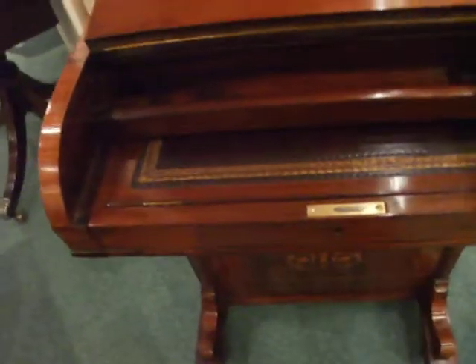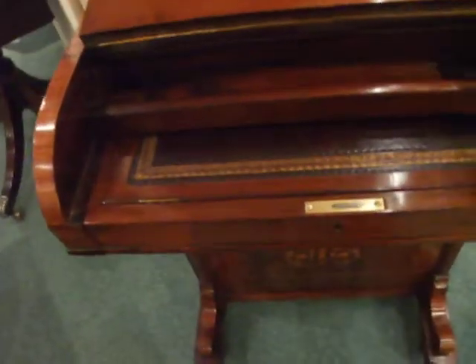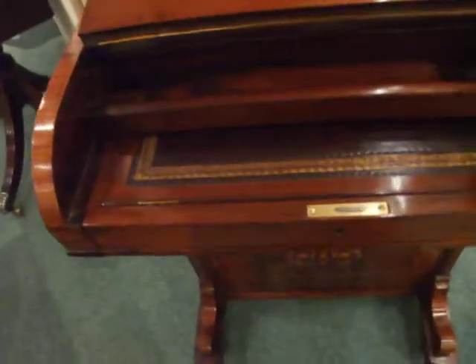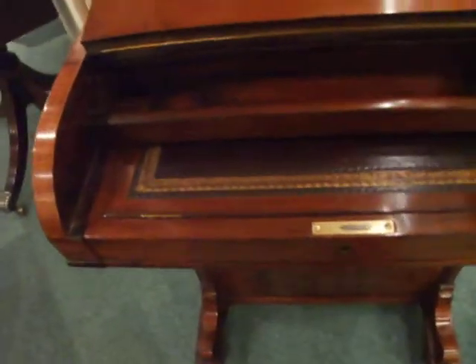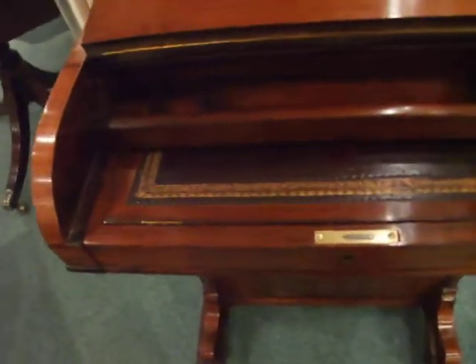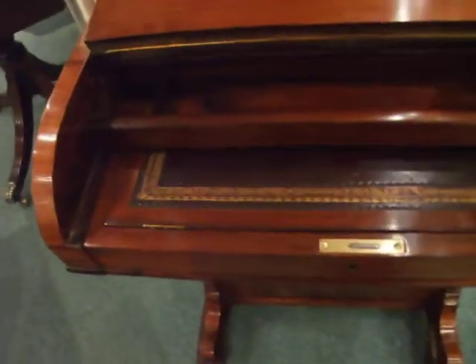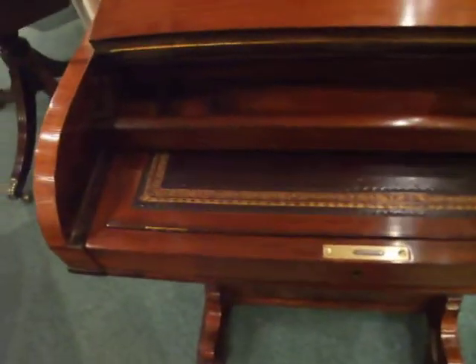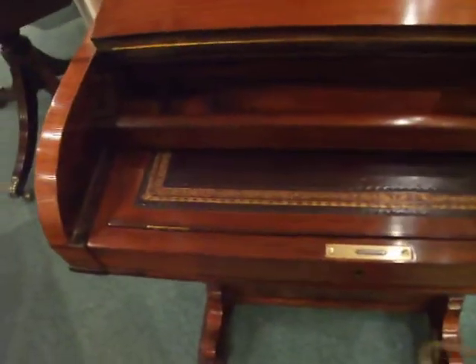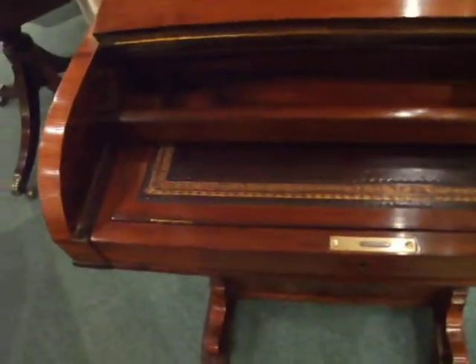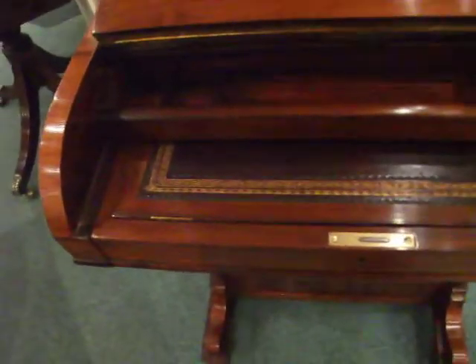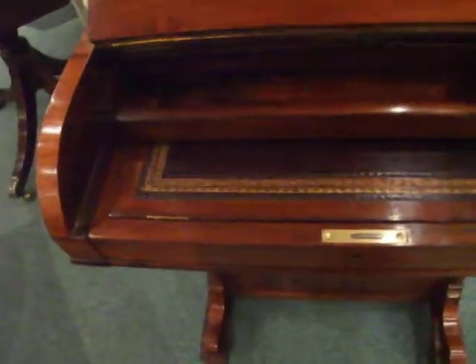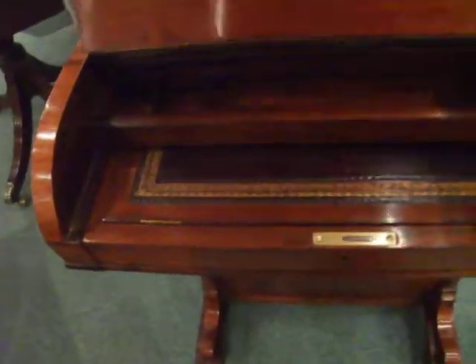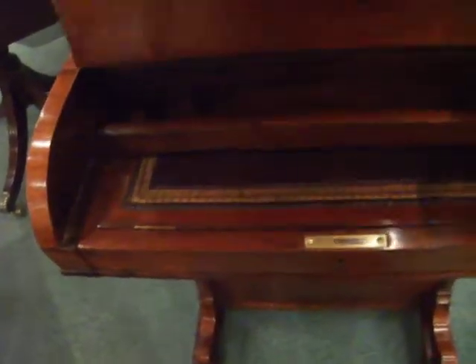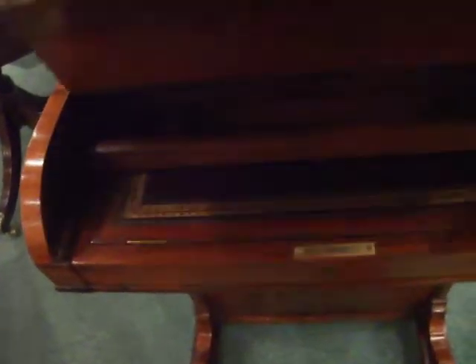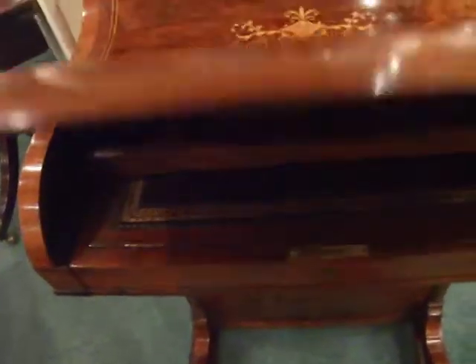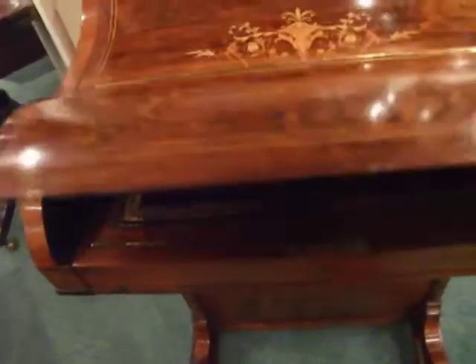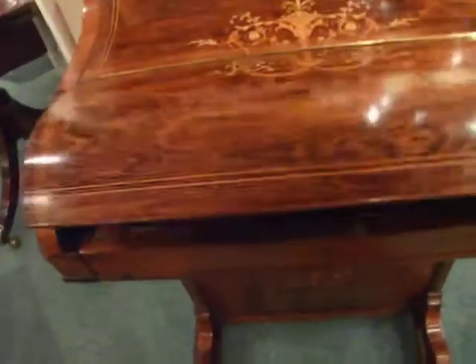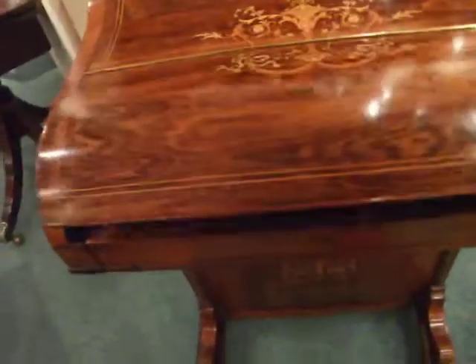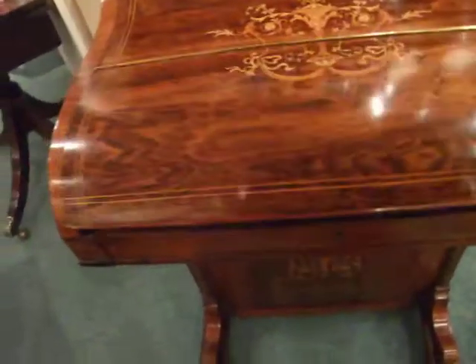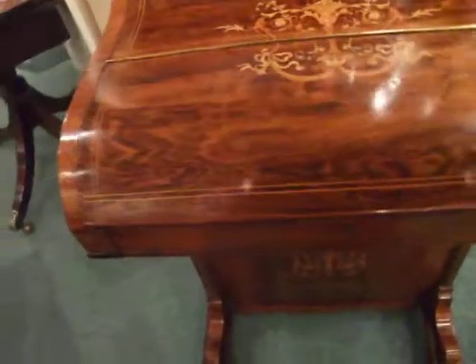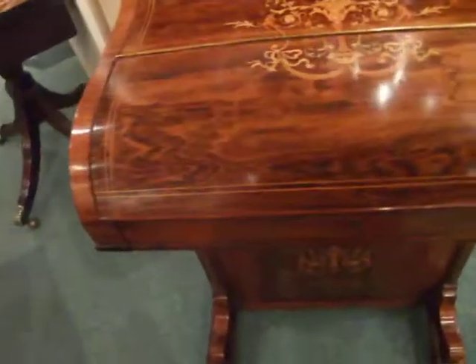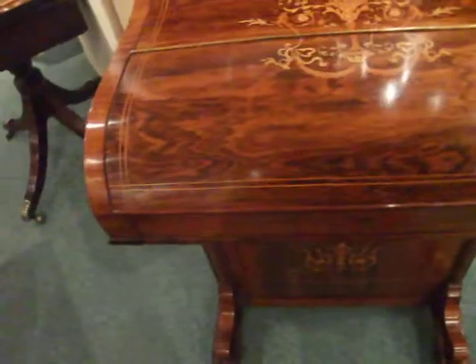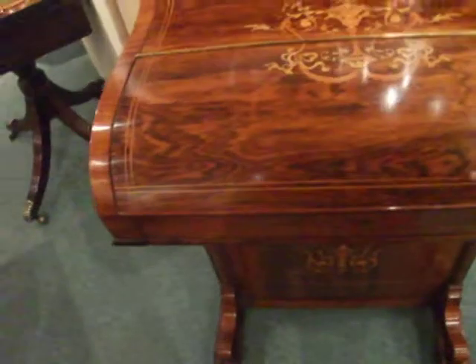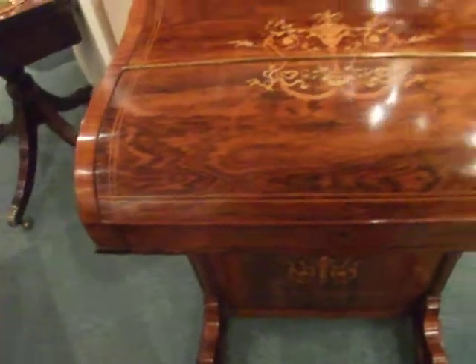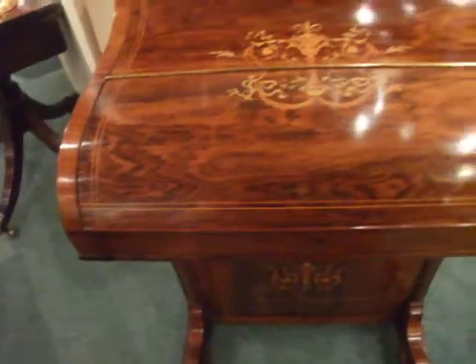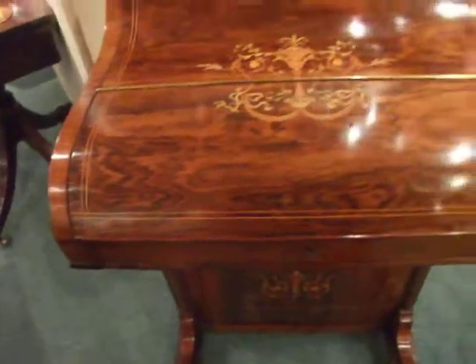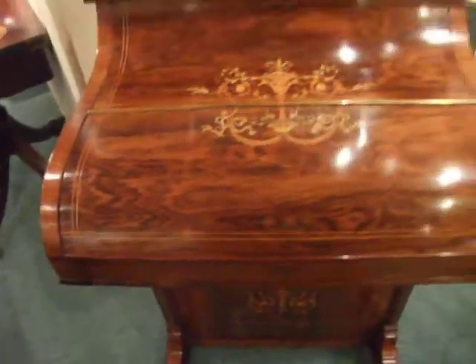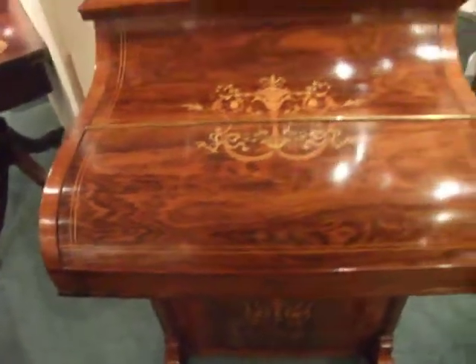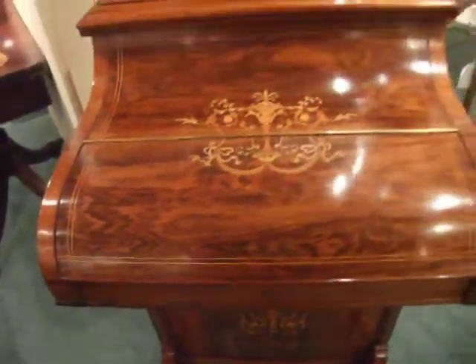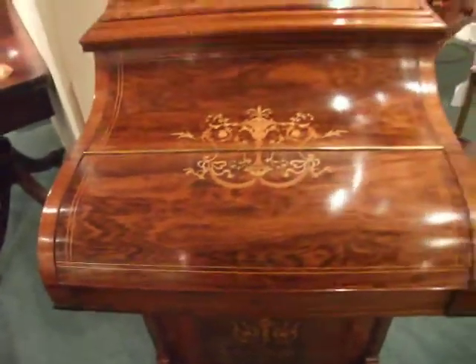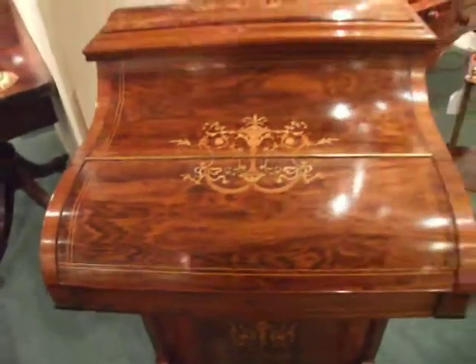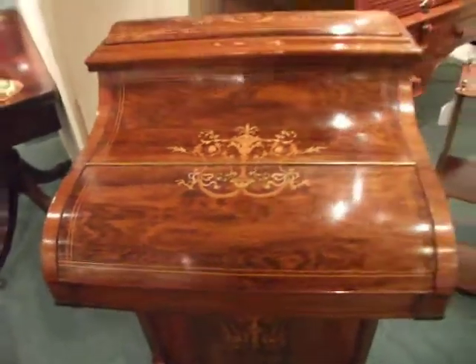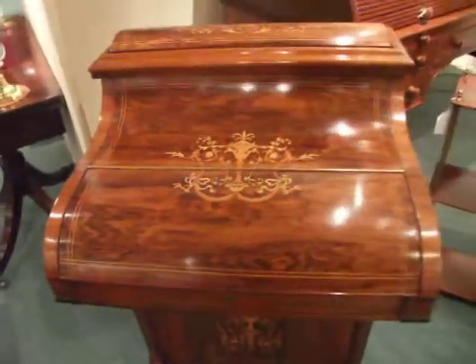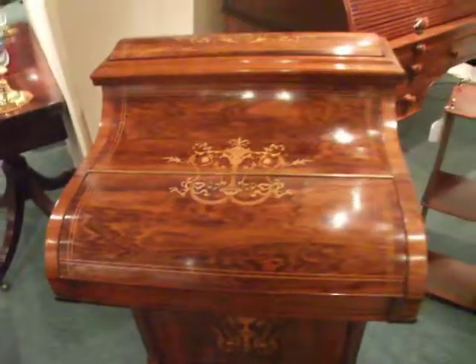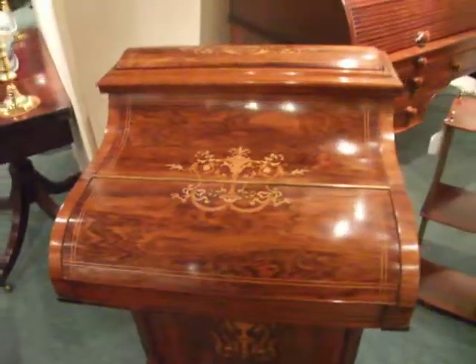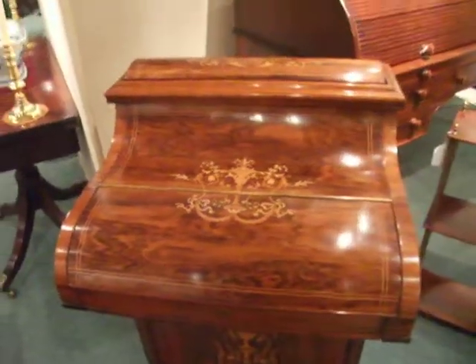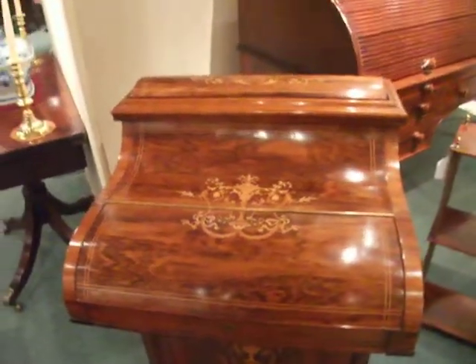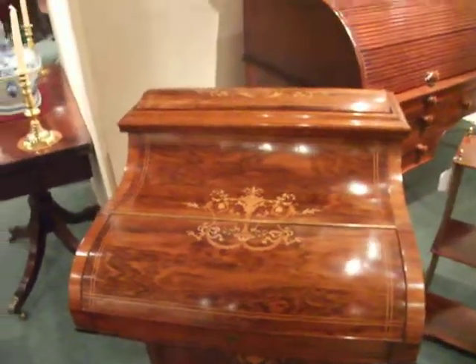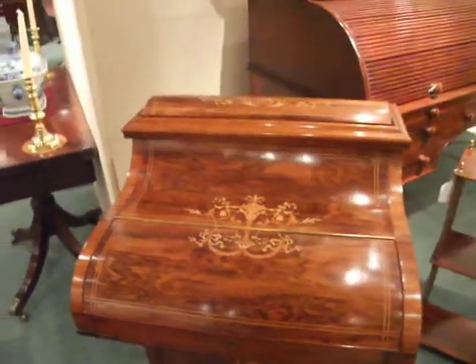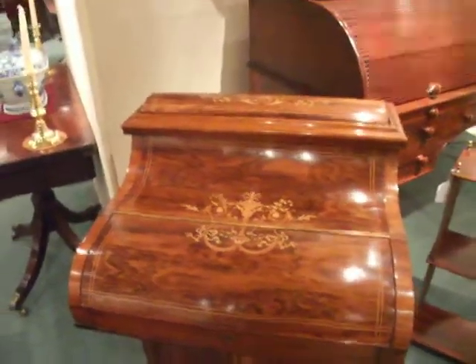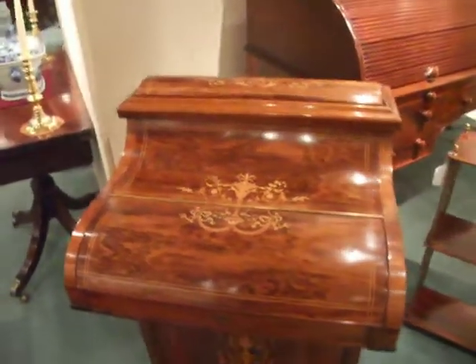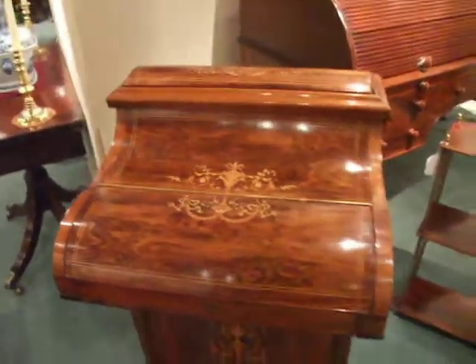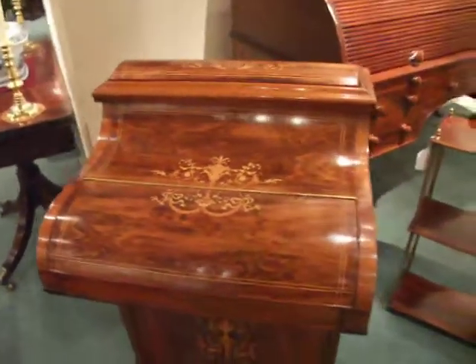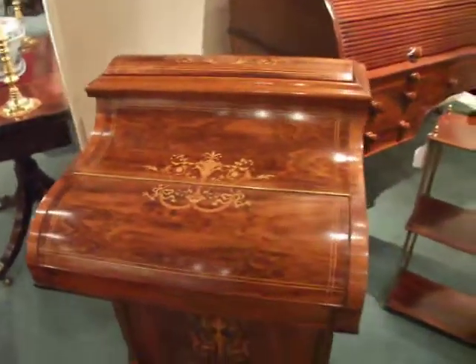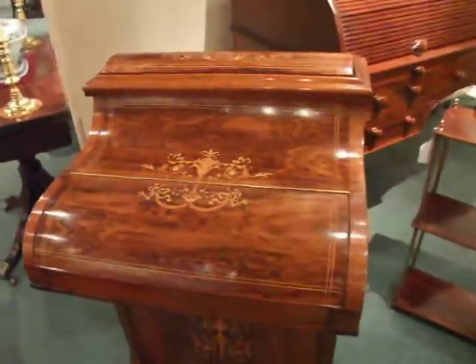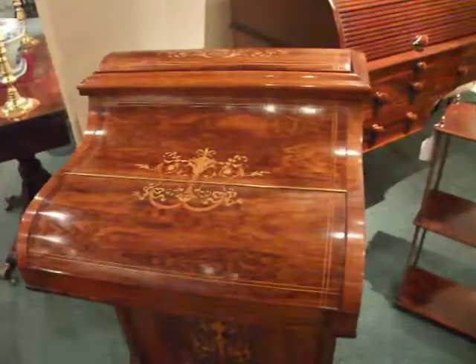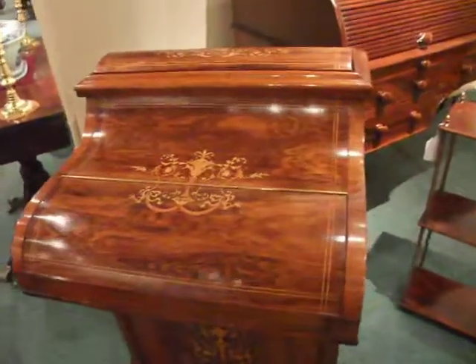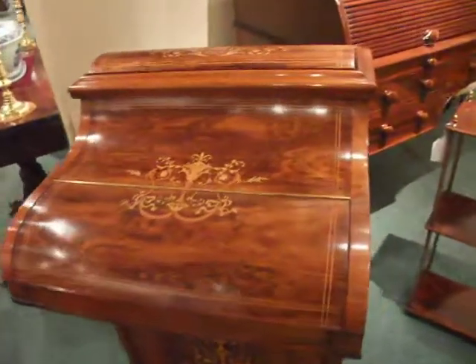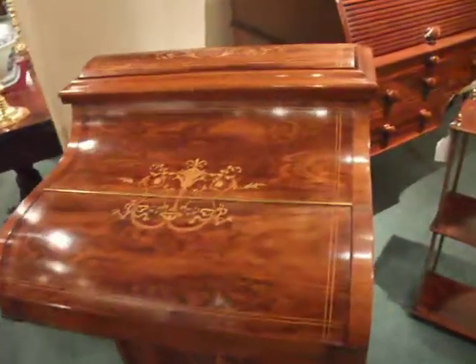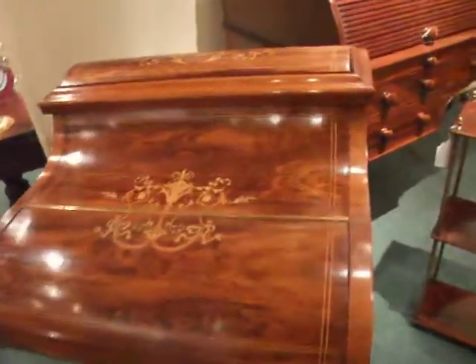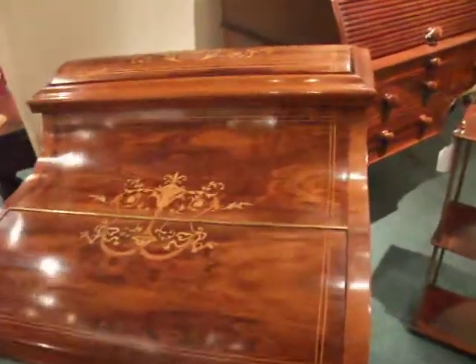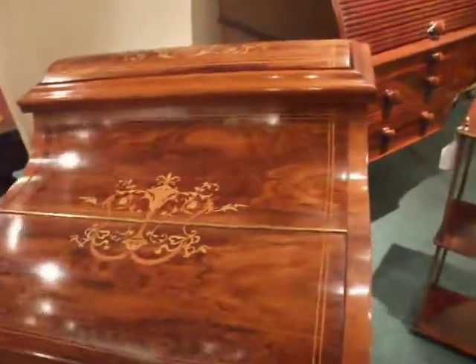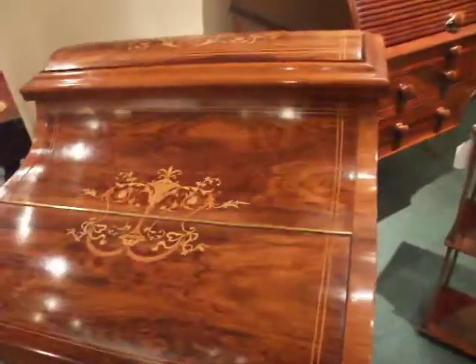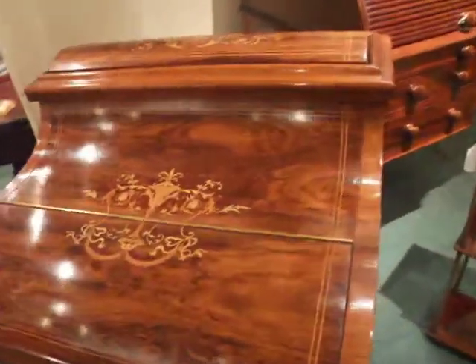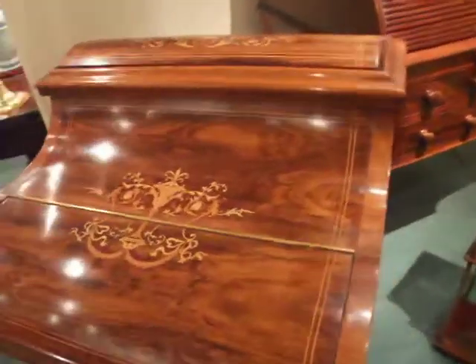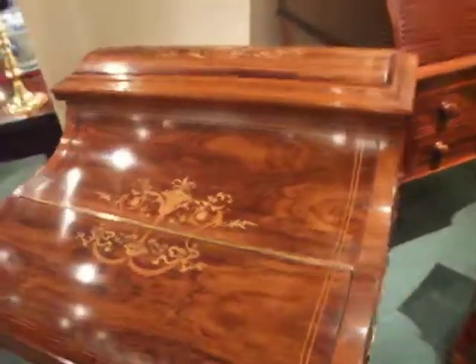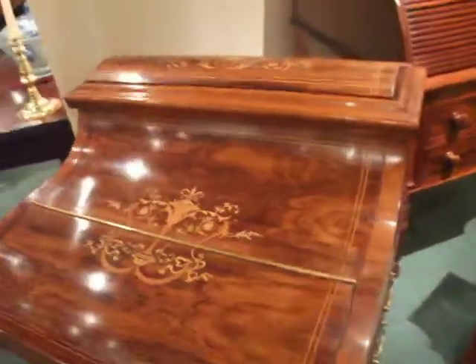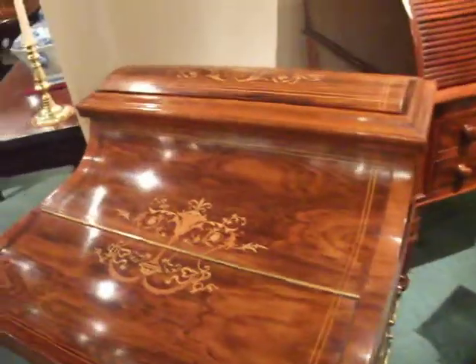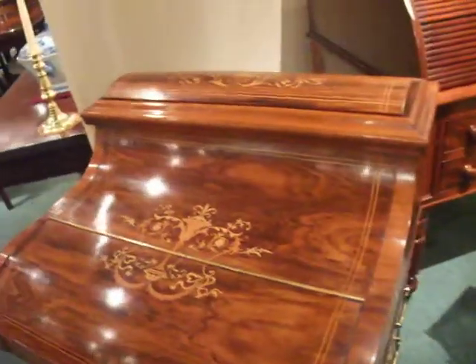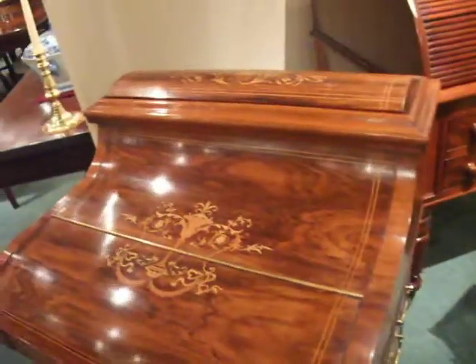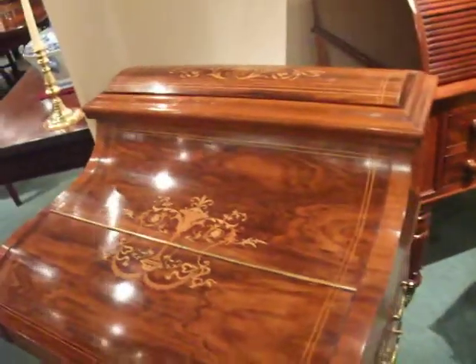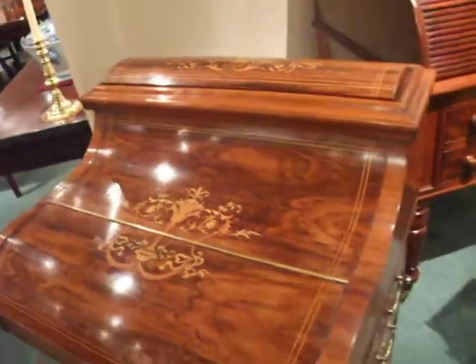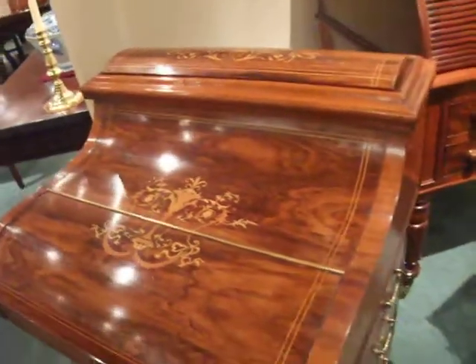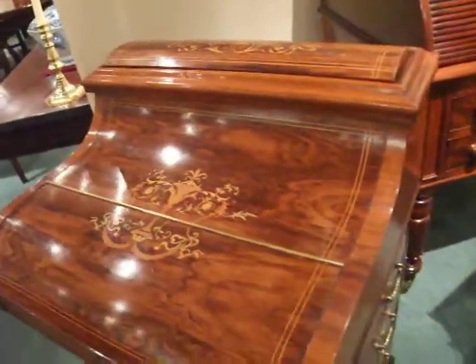Closes up to the piano lid. They call it piano shape for the obvious reason — it looks like a piano.